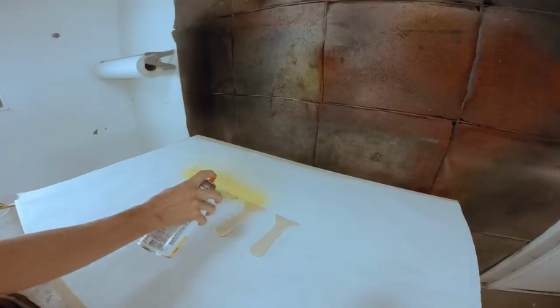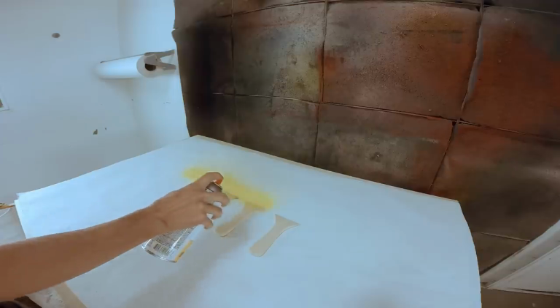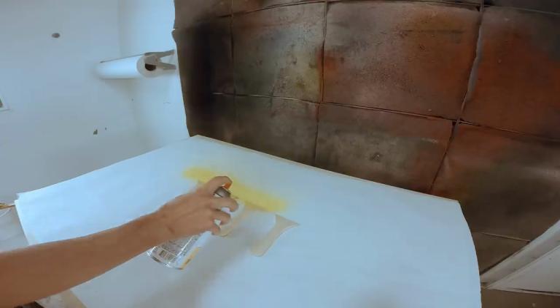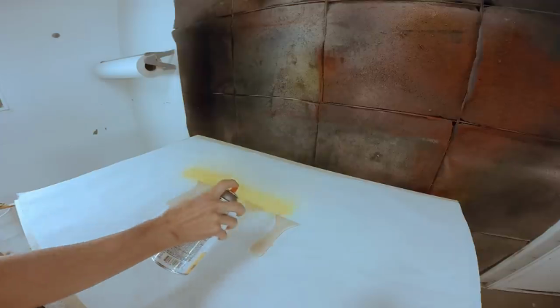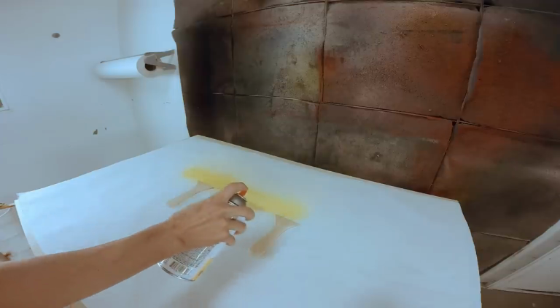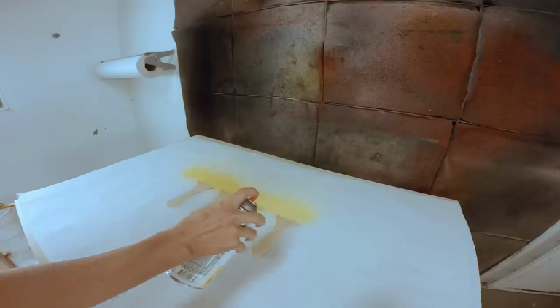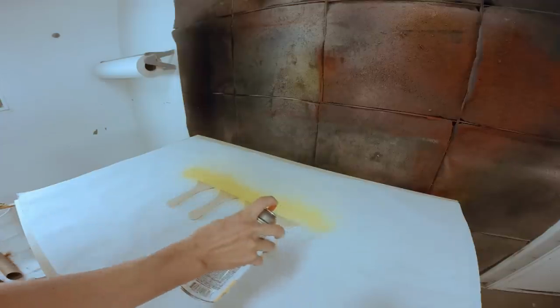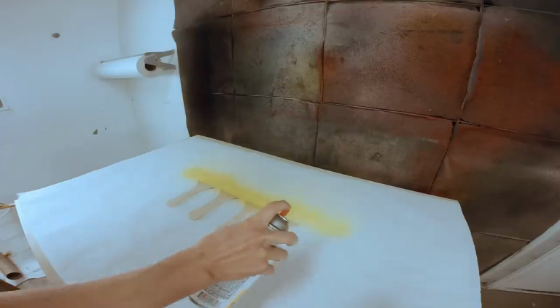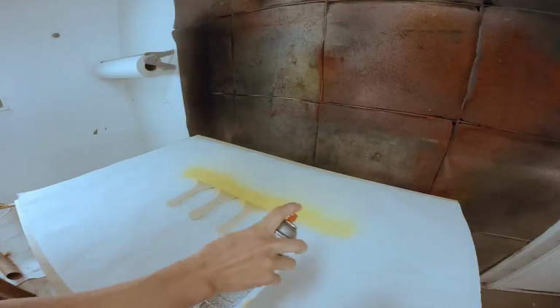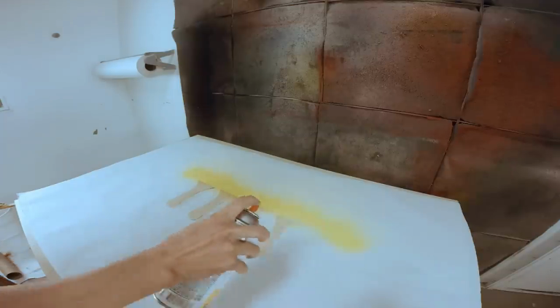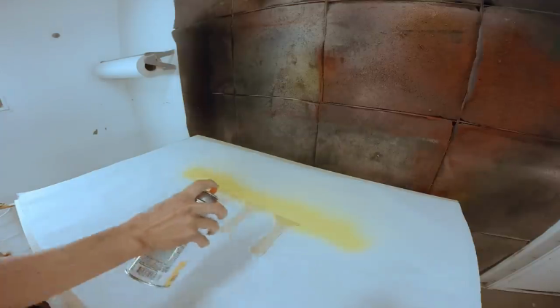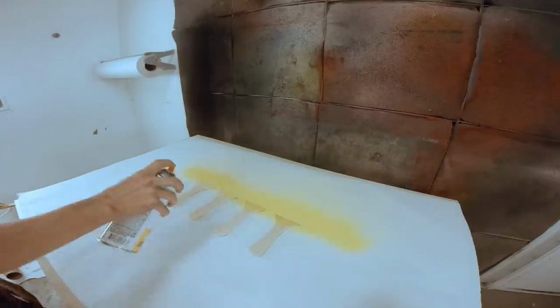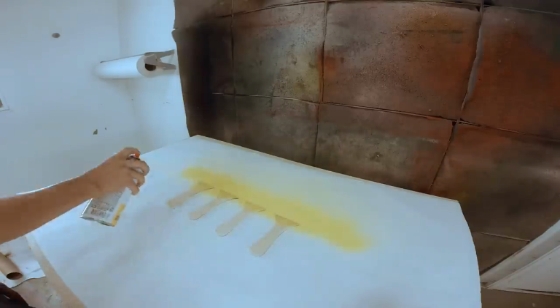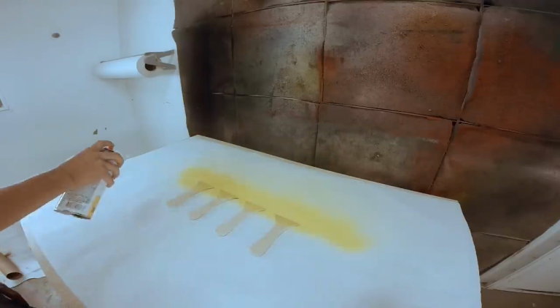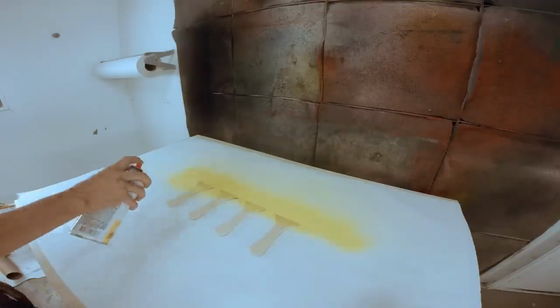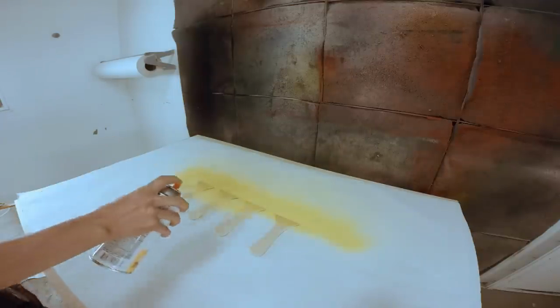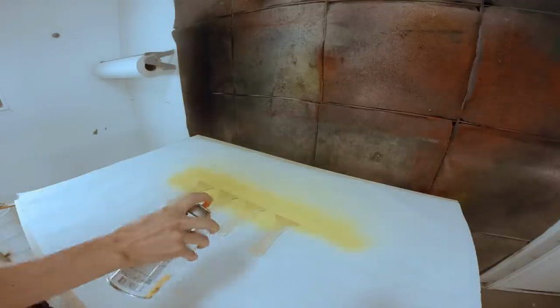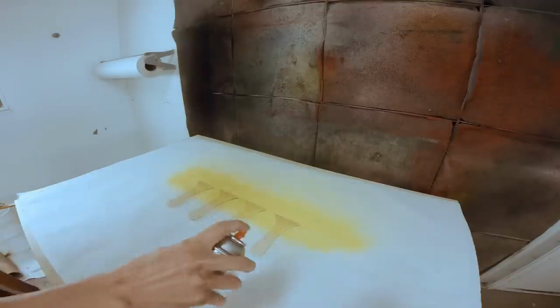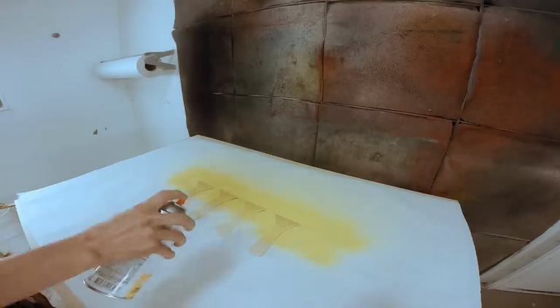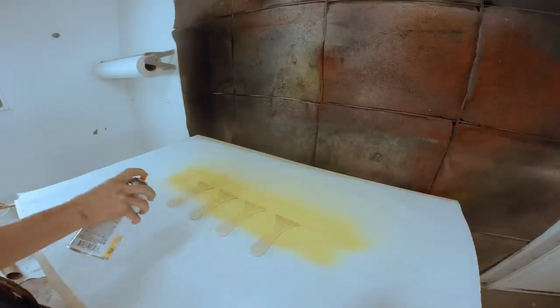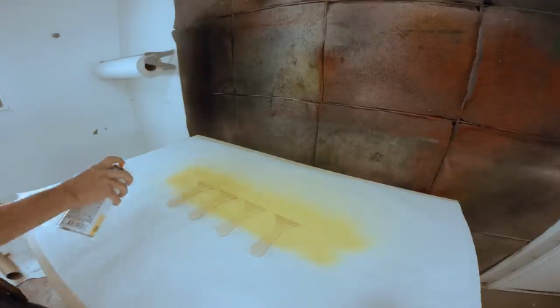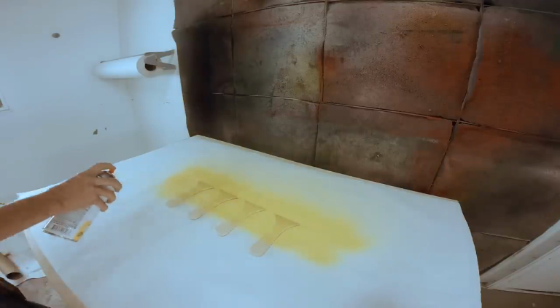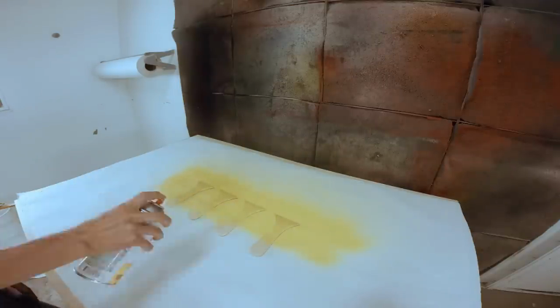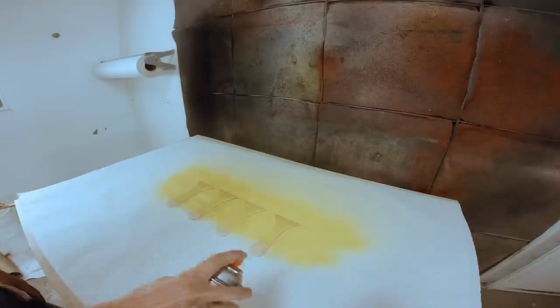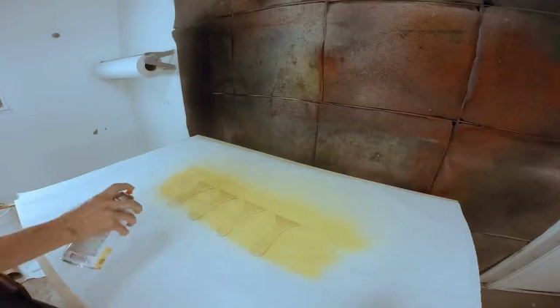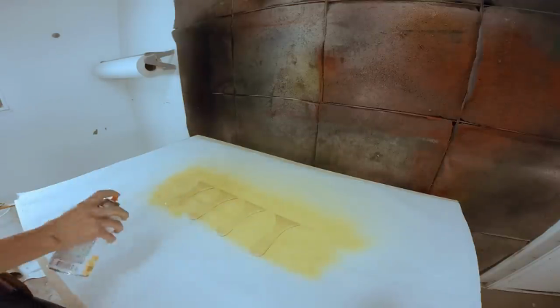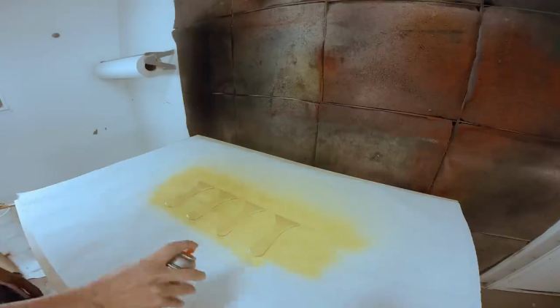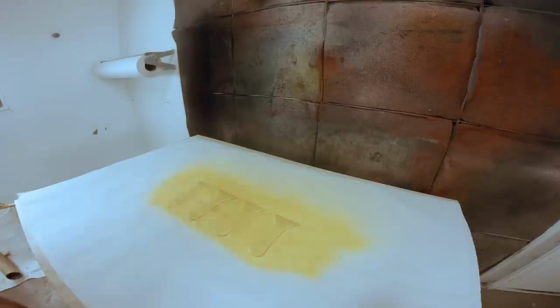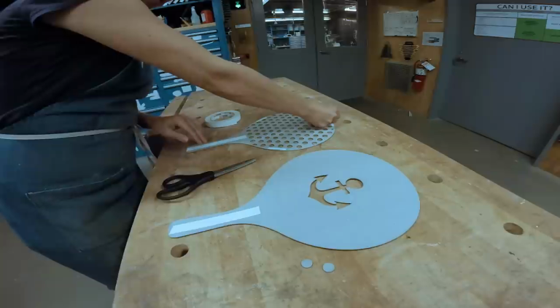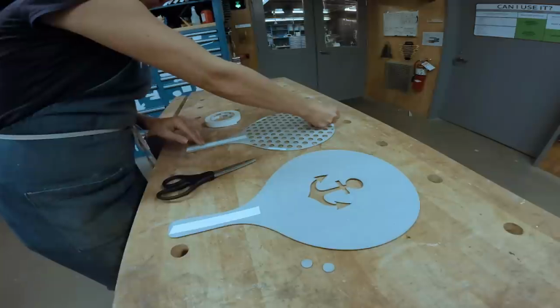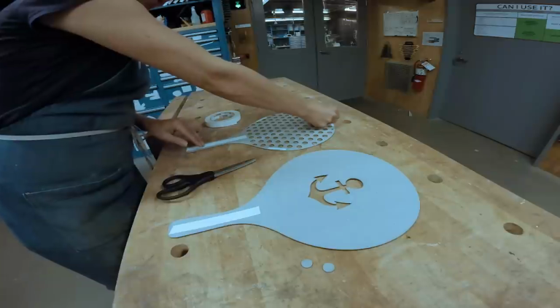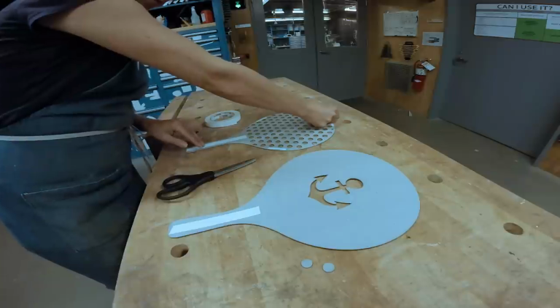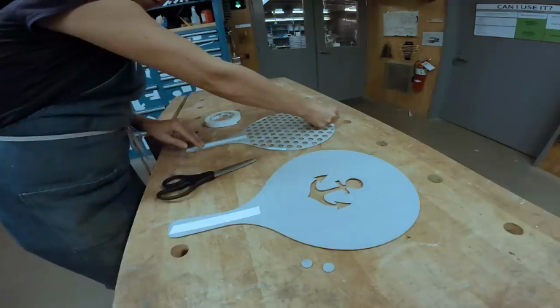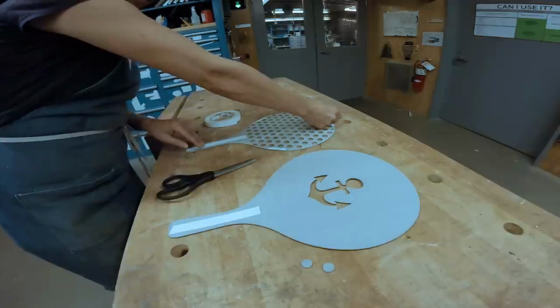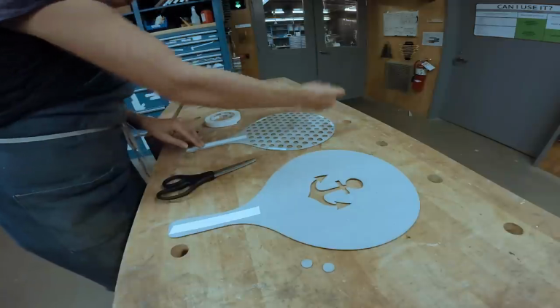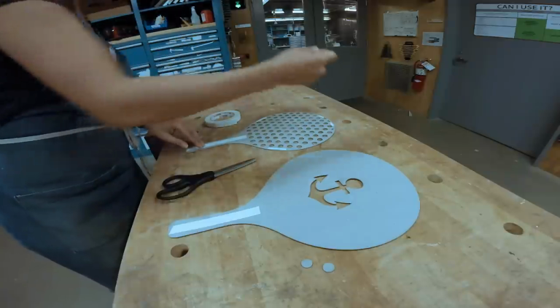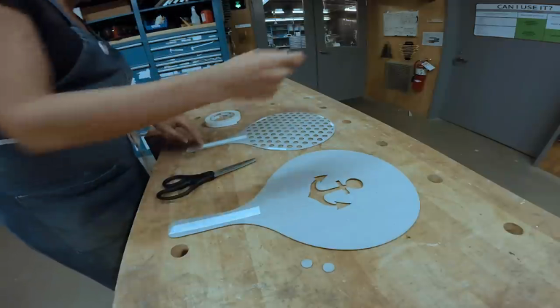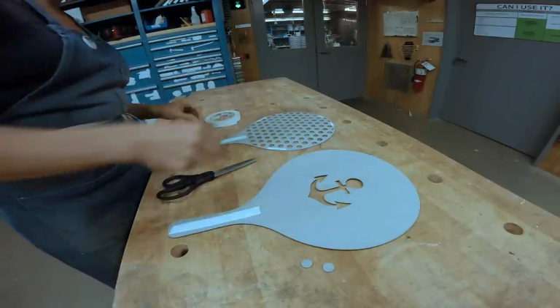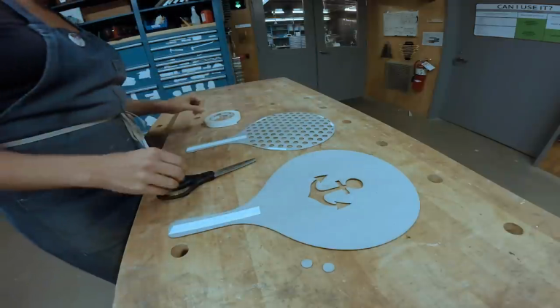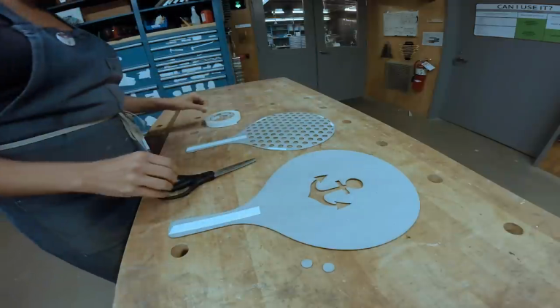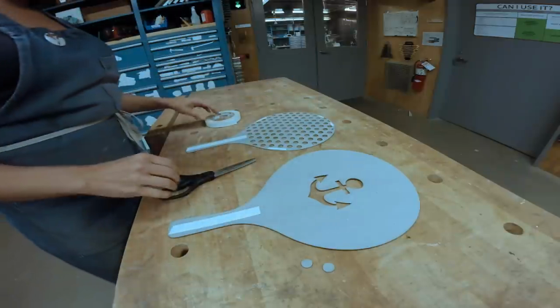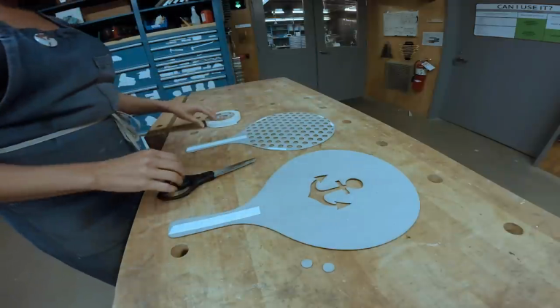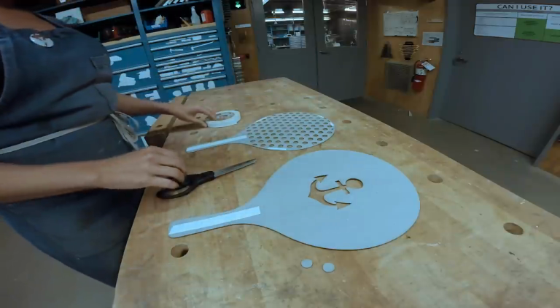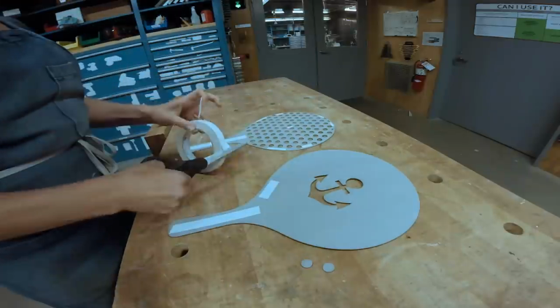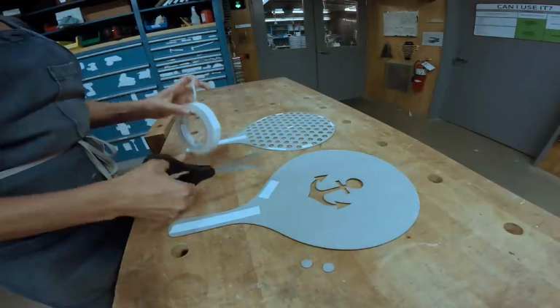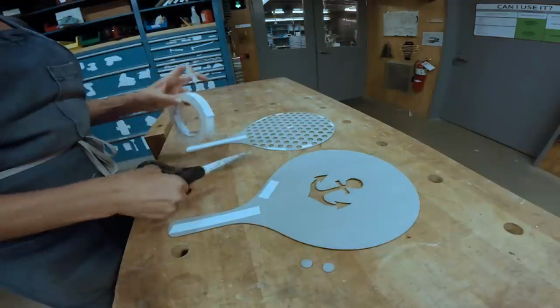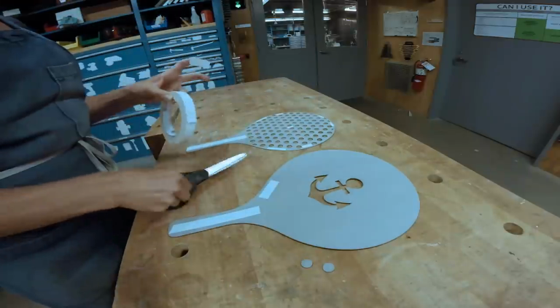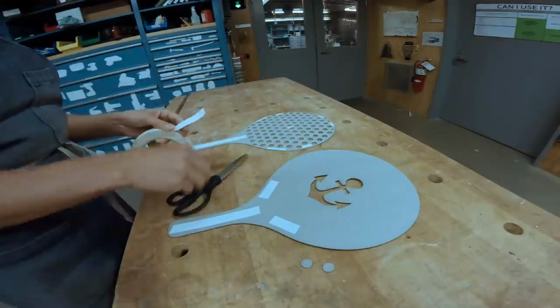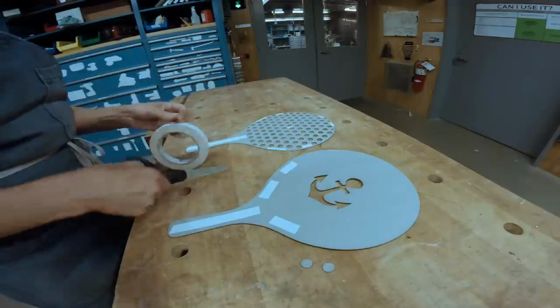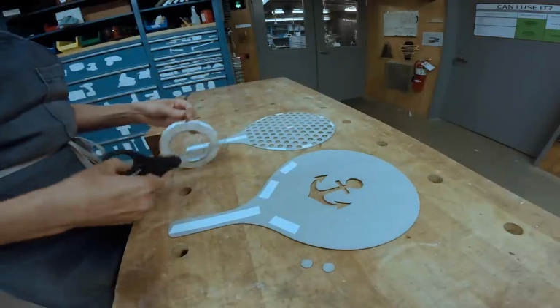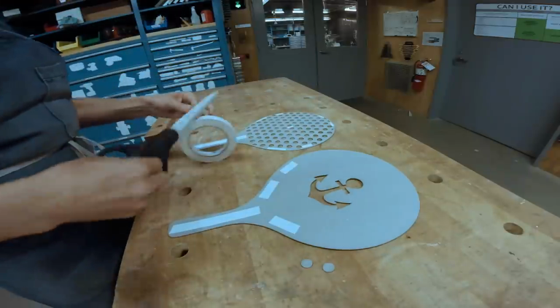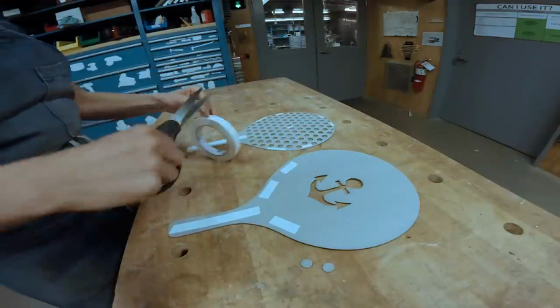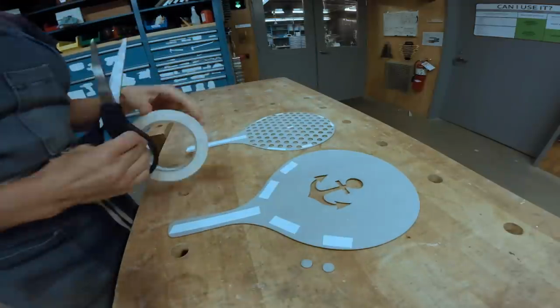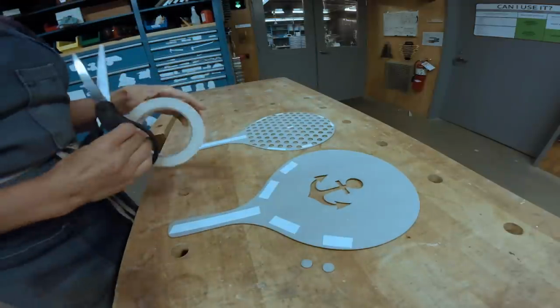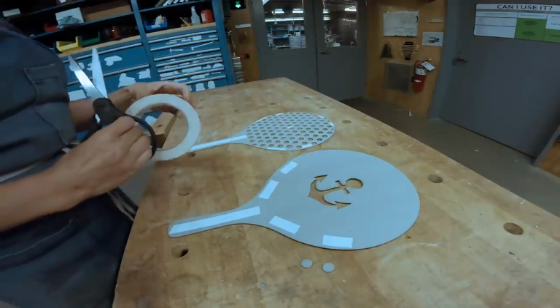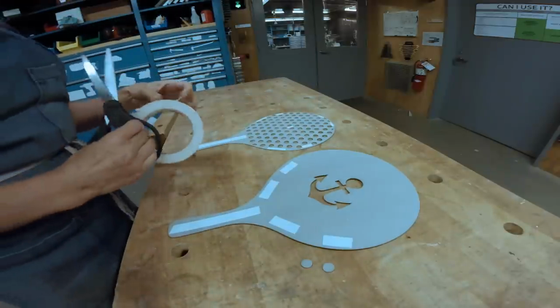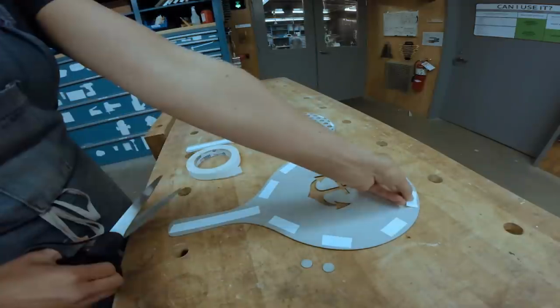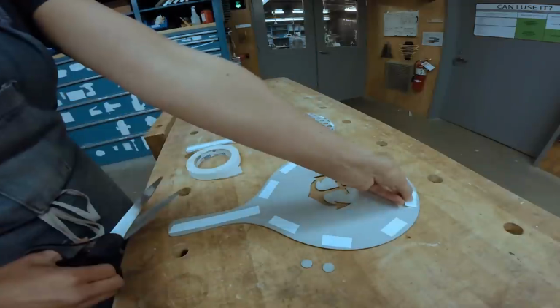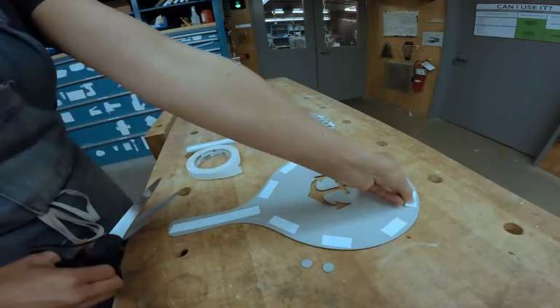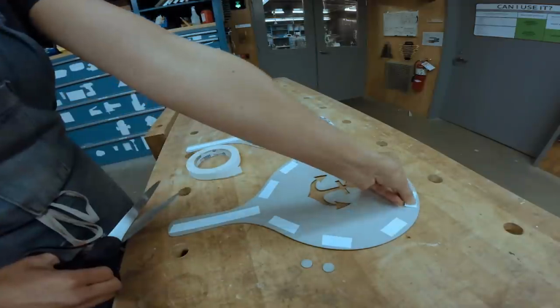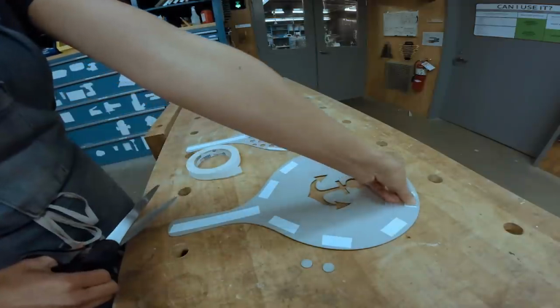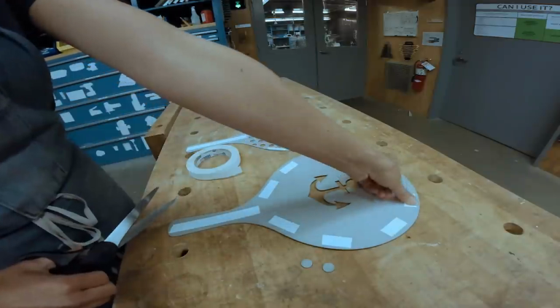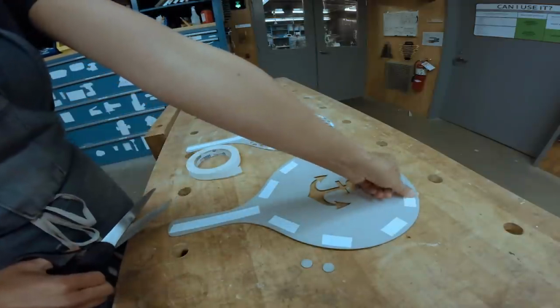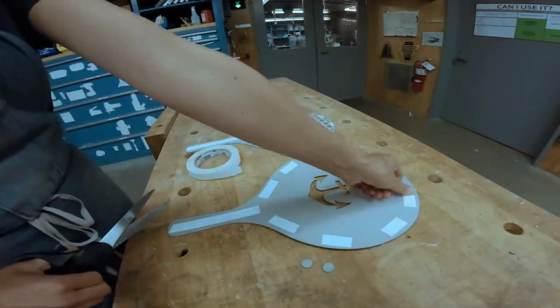I did four coats of yellow with light sanding in between each coat, and while they were drying, I used that time to prep my stencils with double stick tape.